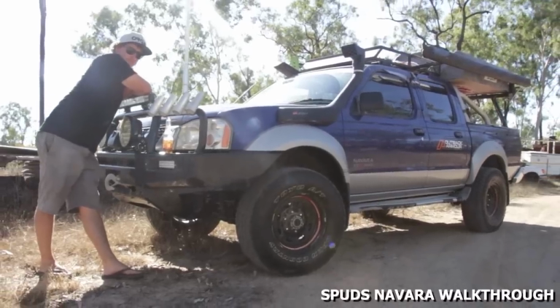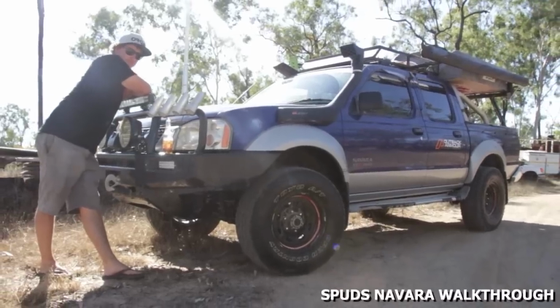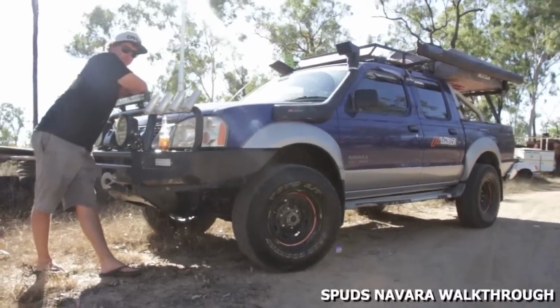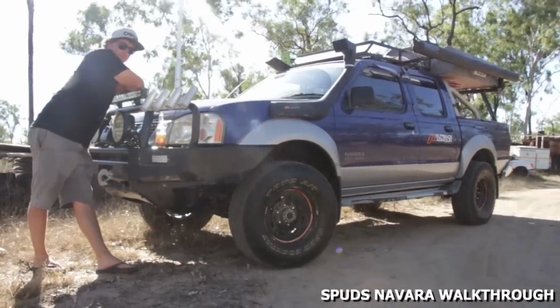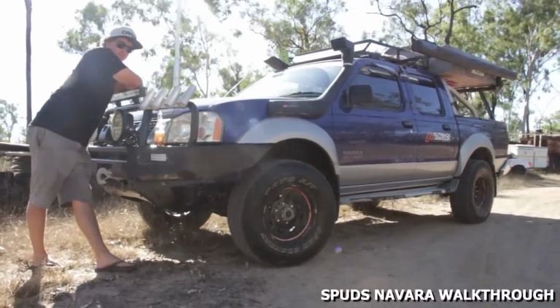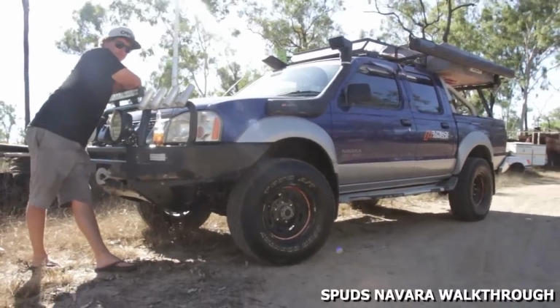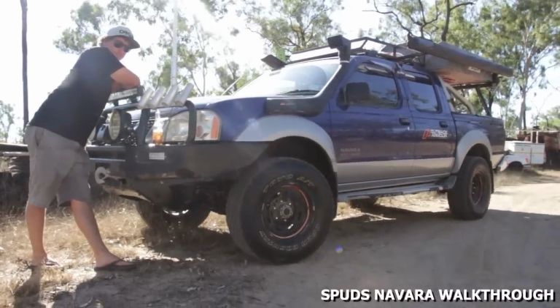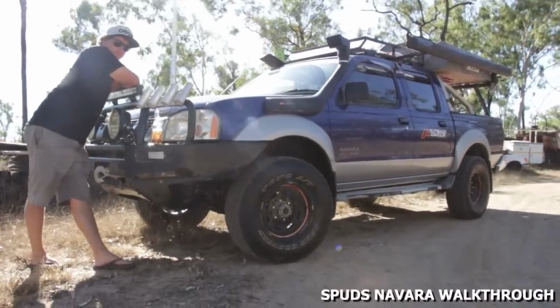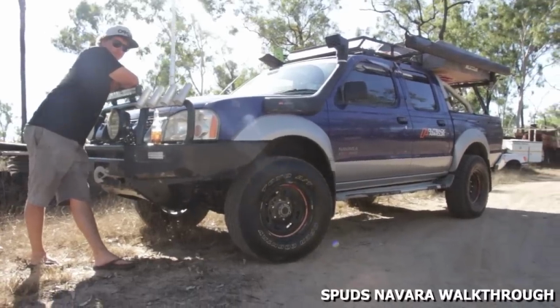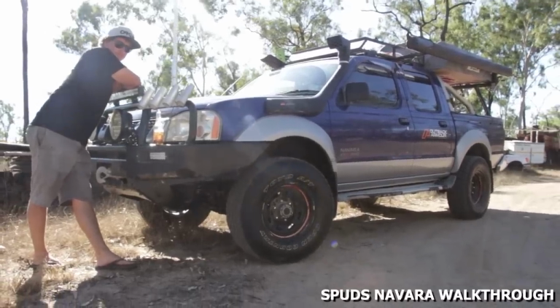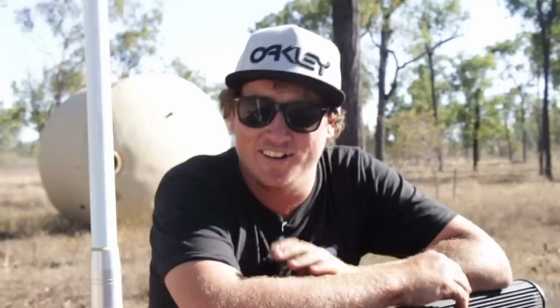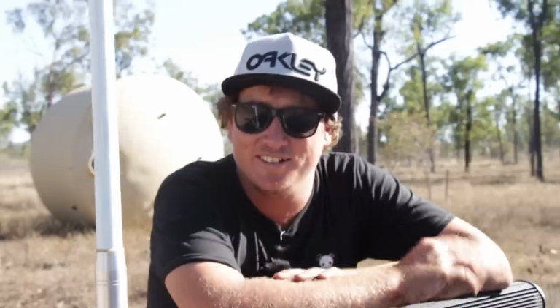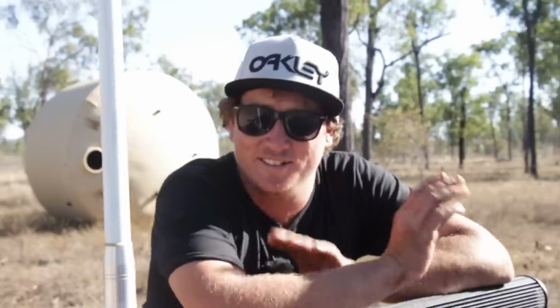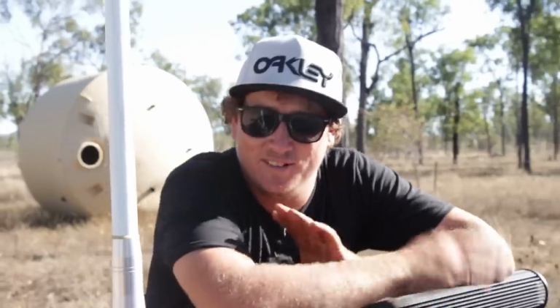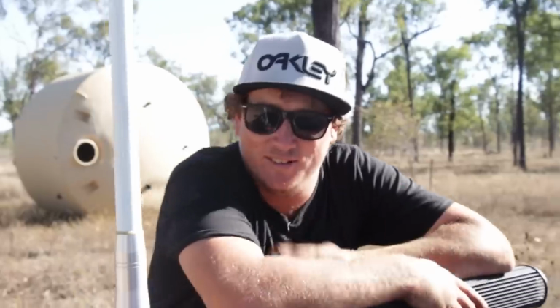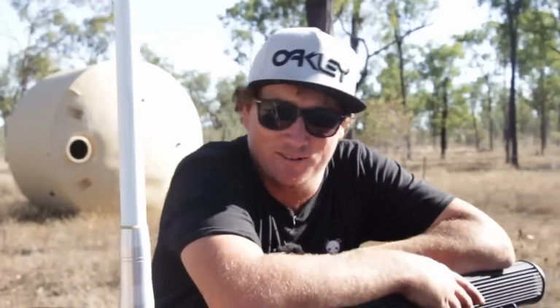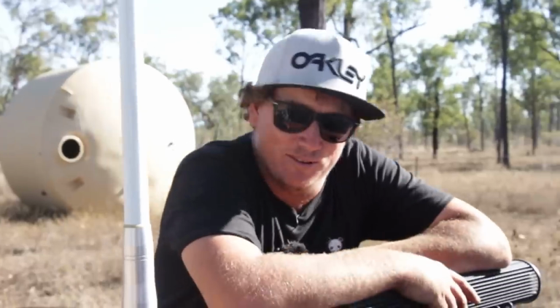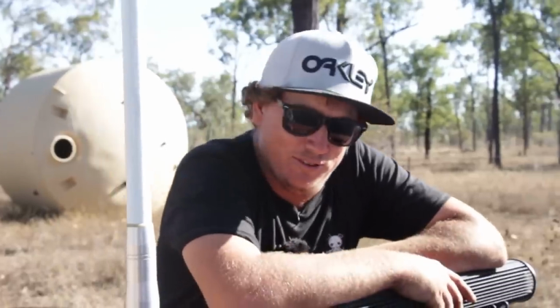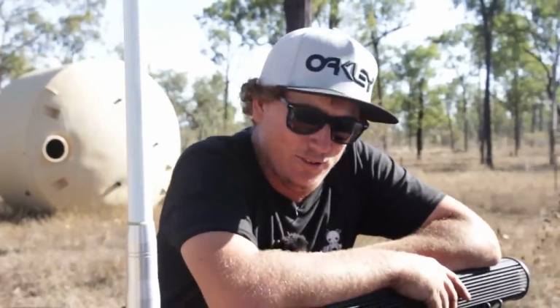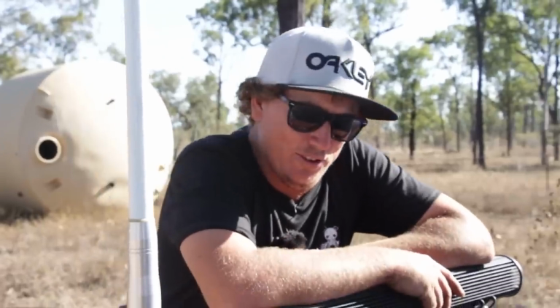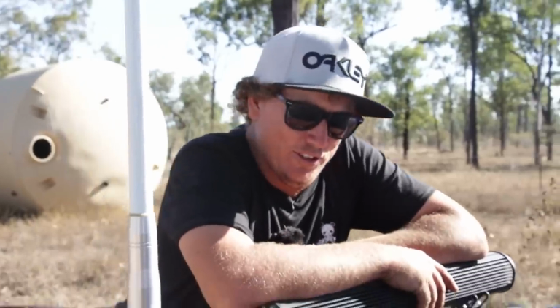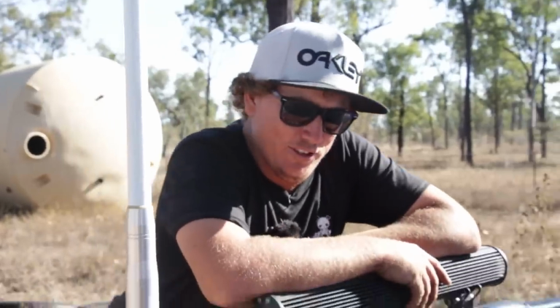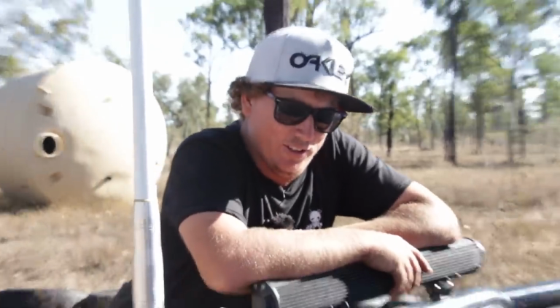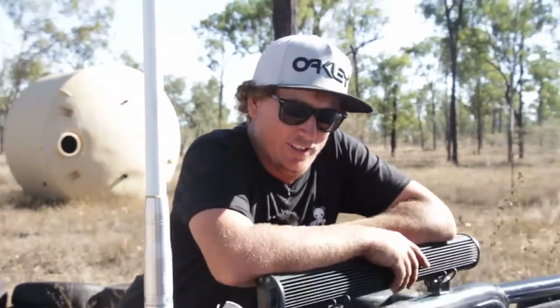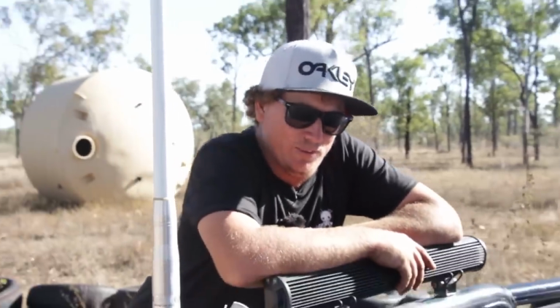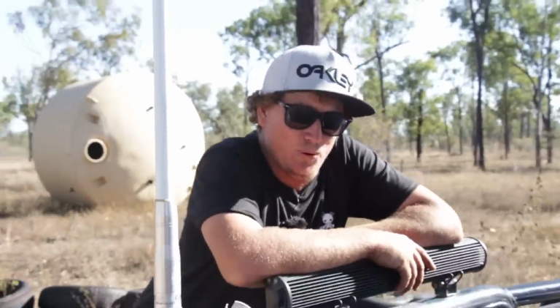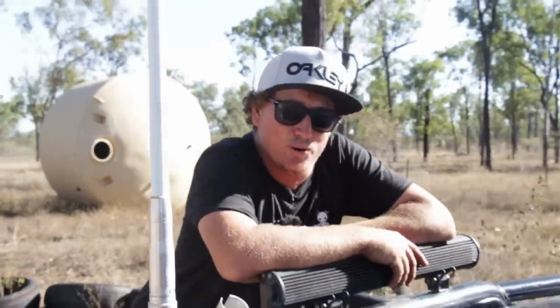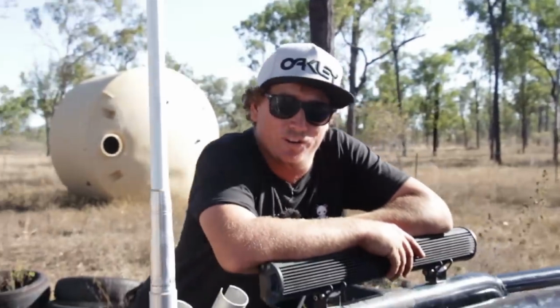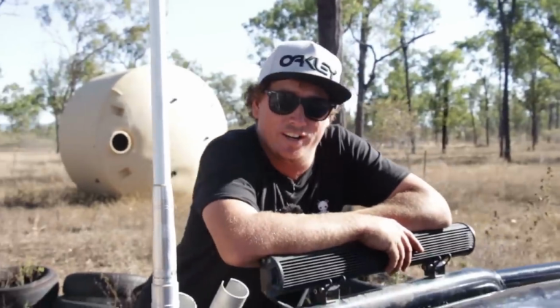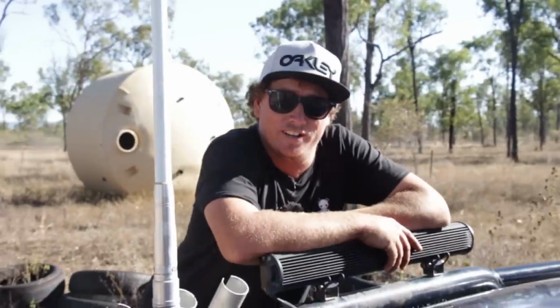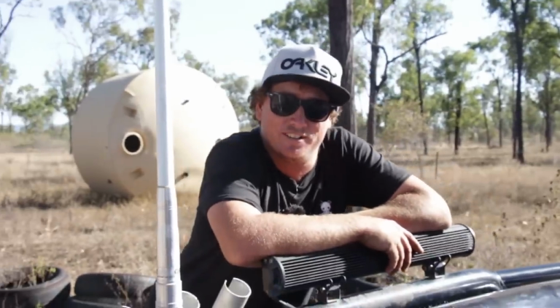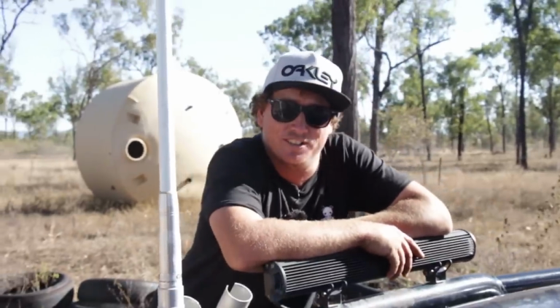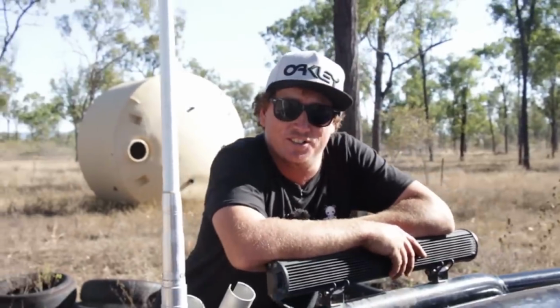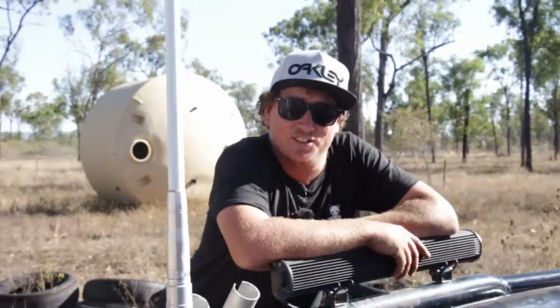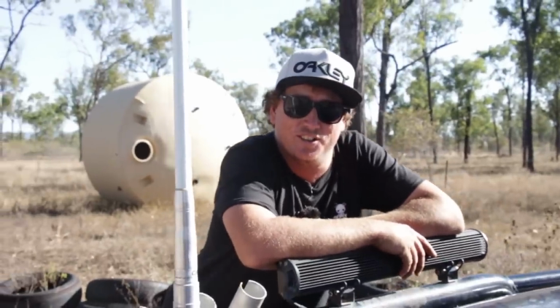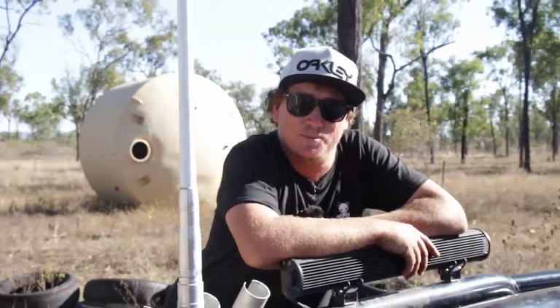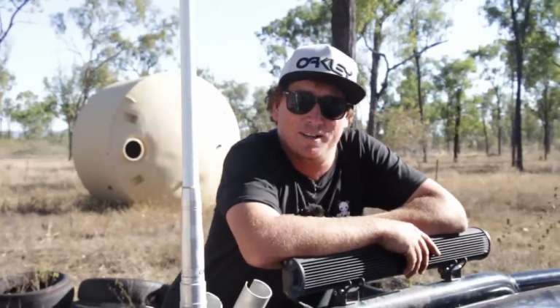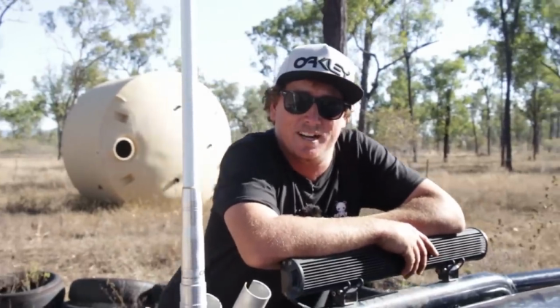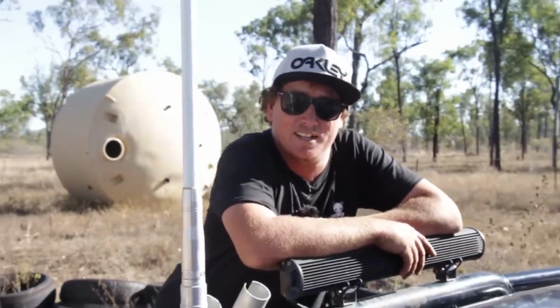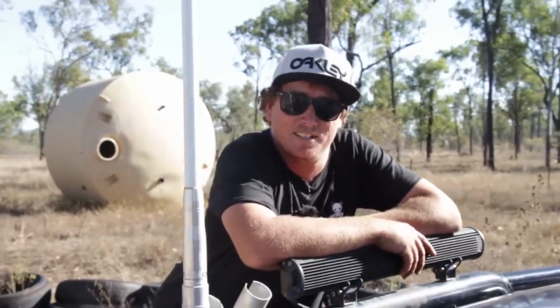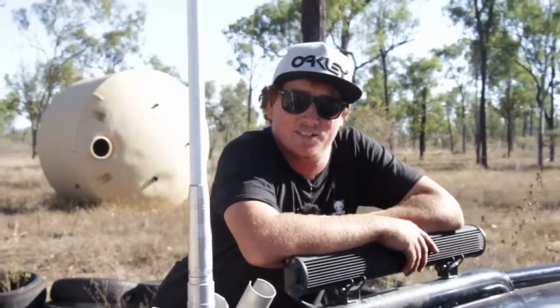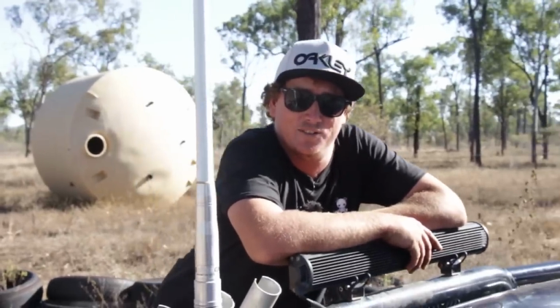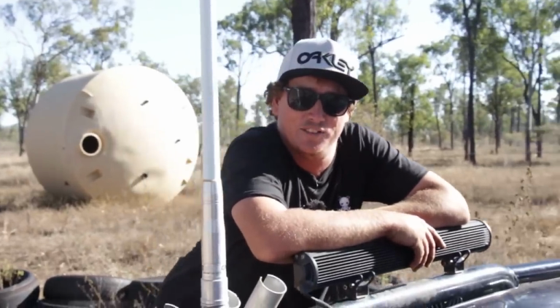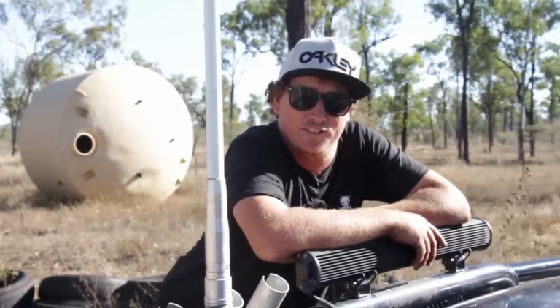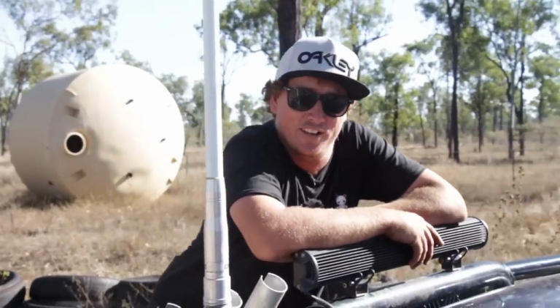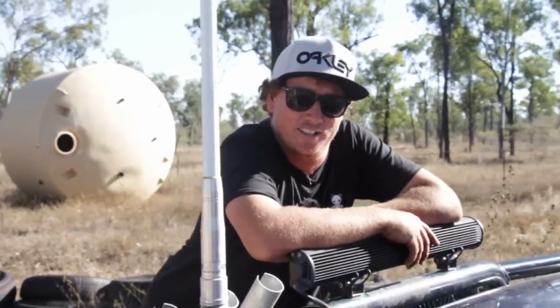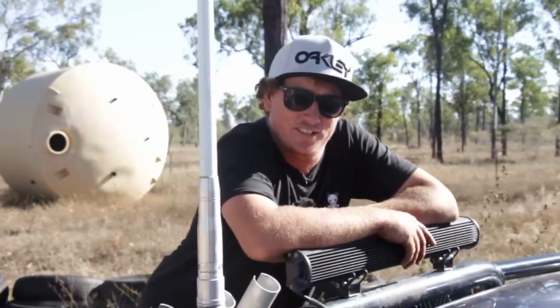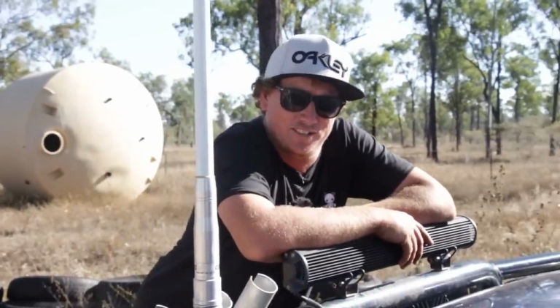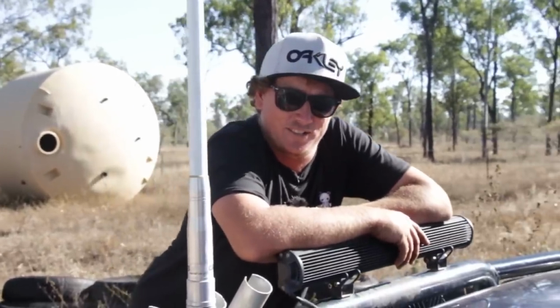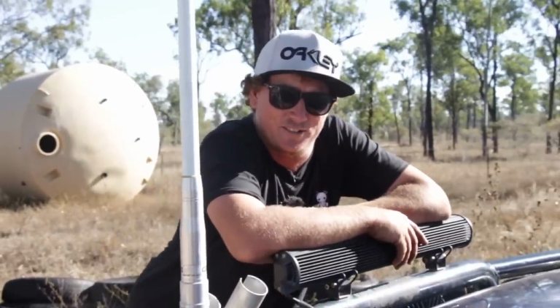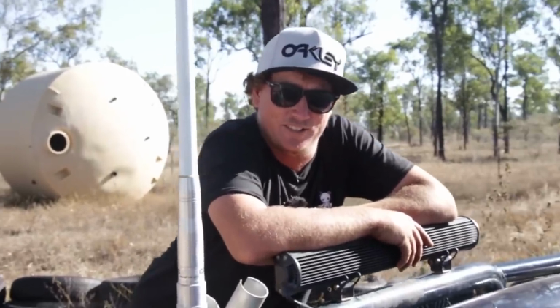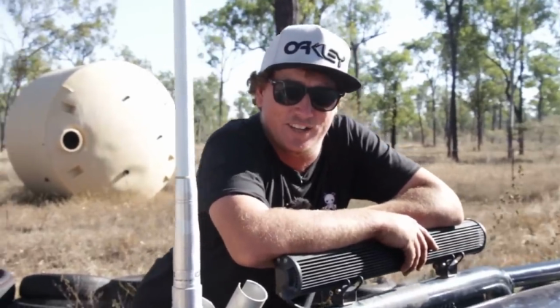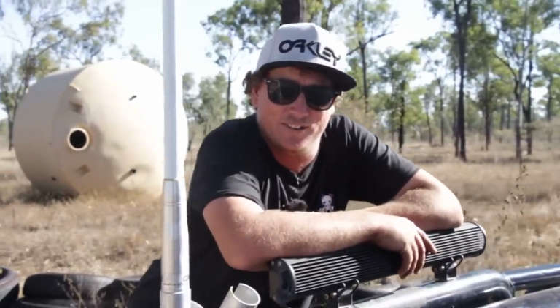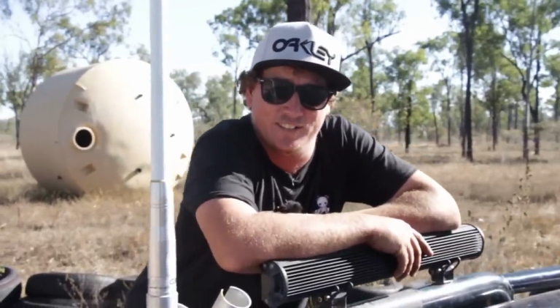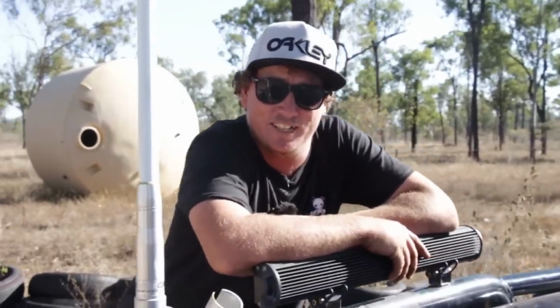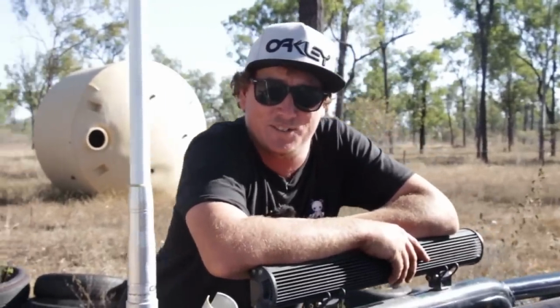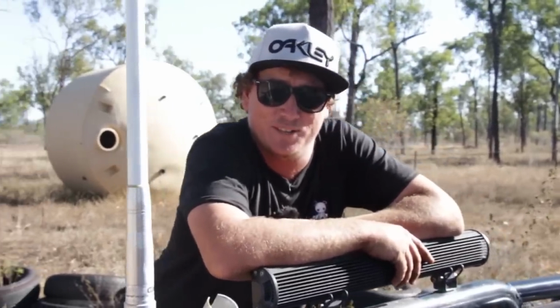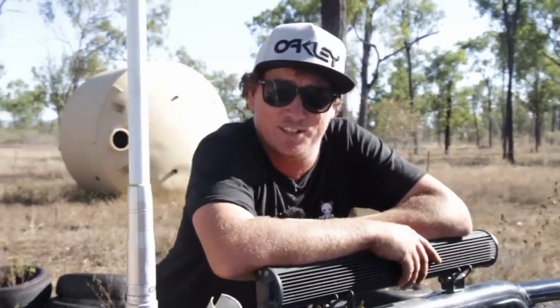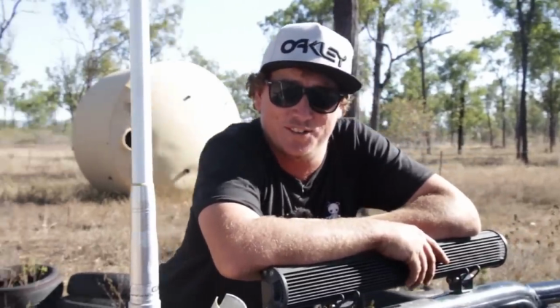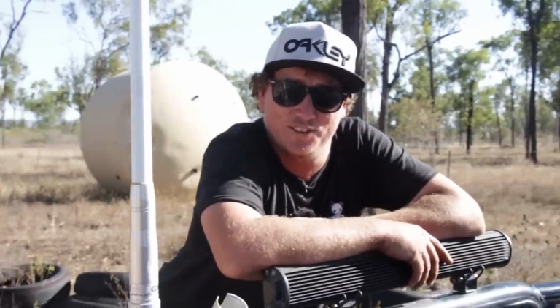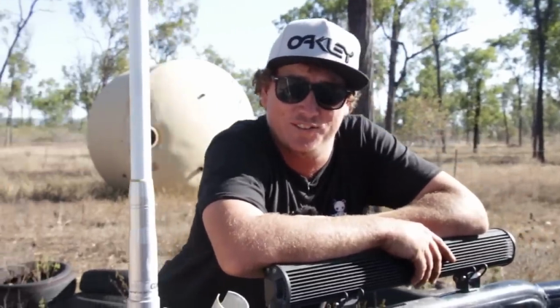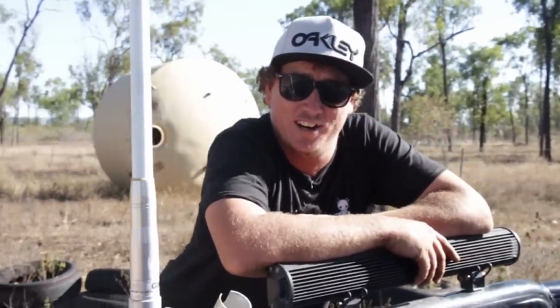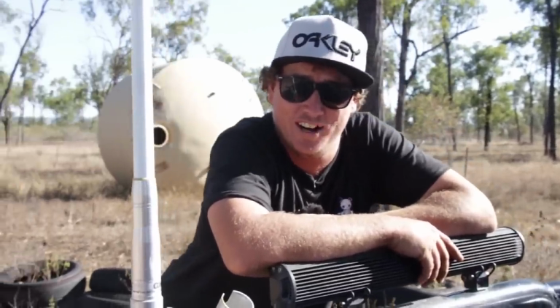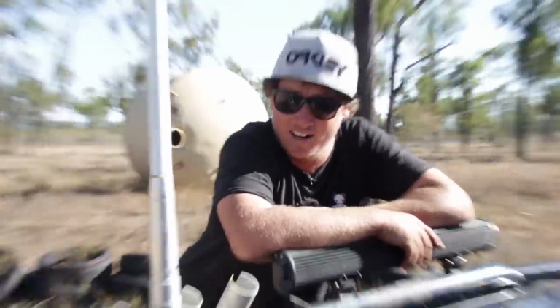Hey guys, how's it going? Thought I'd do a walk around since you guys have been asking — all you fans — on the old D22 Navara.